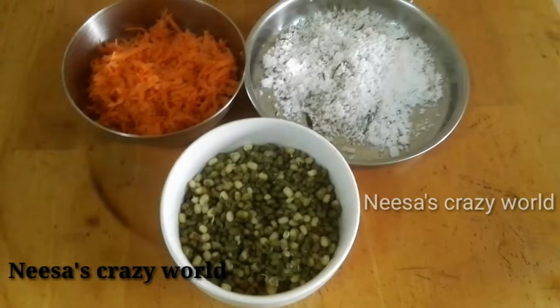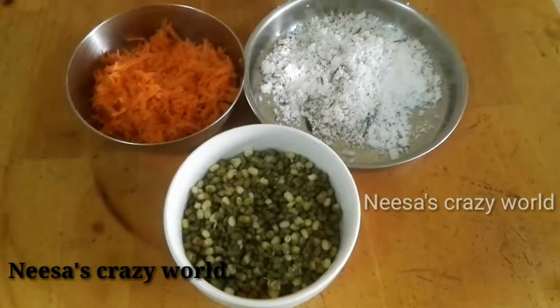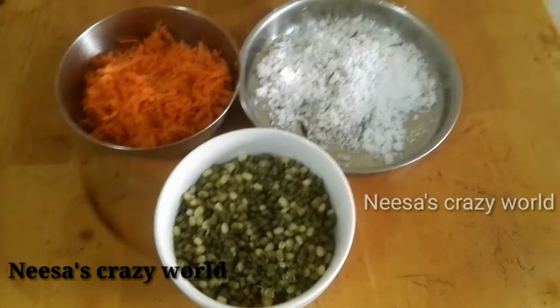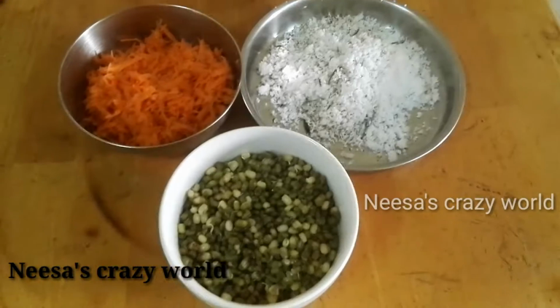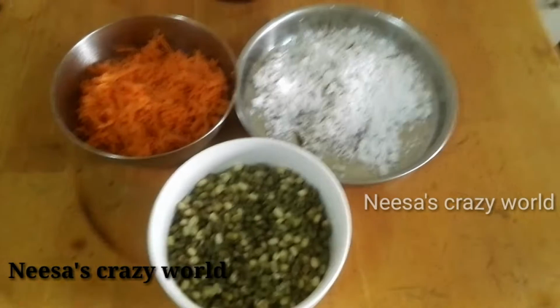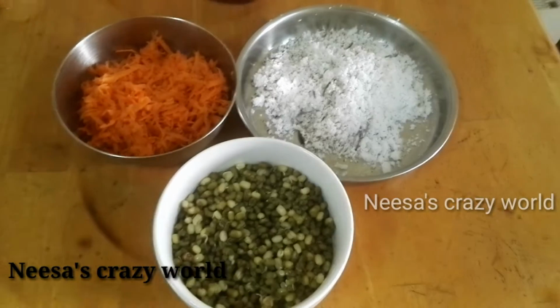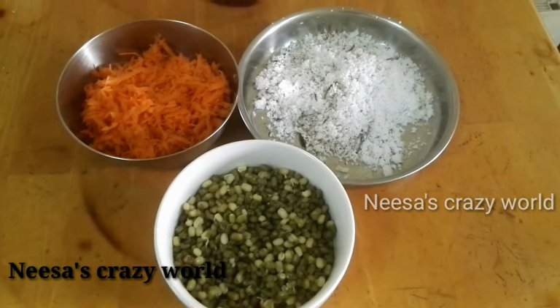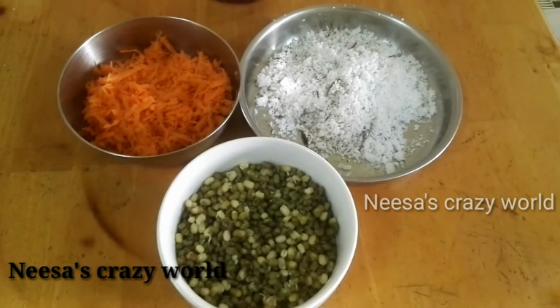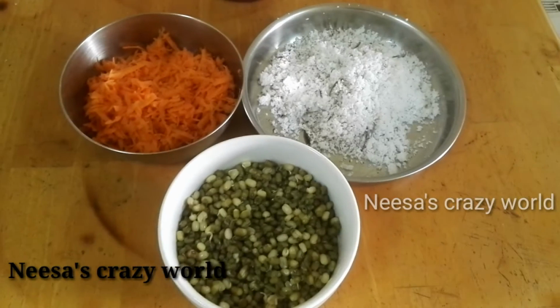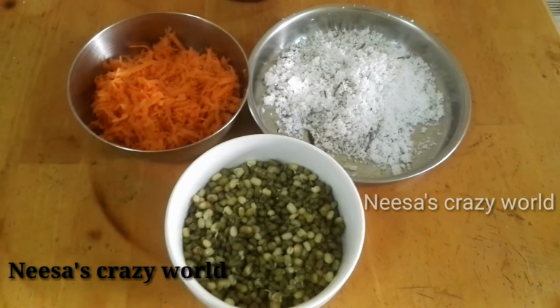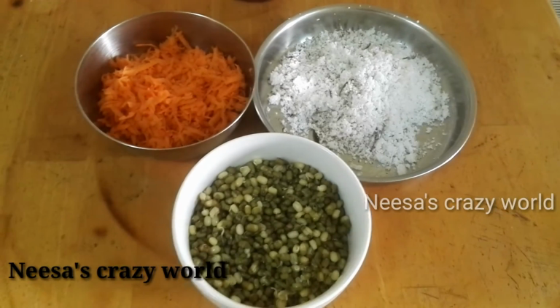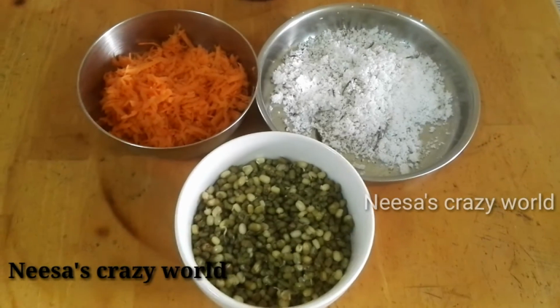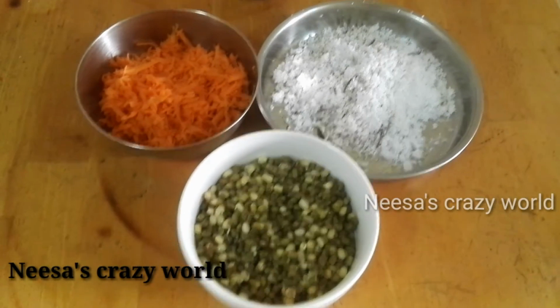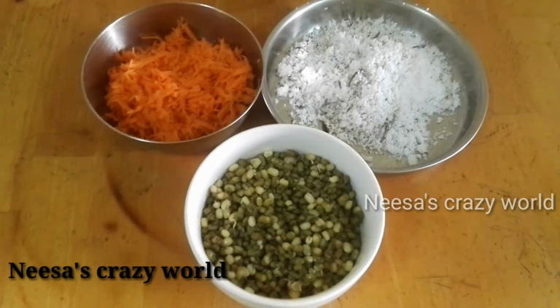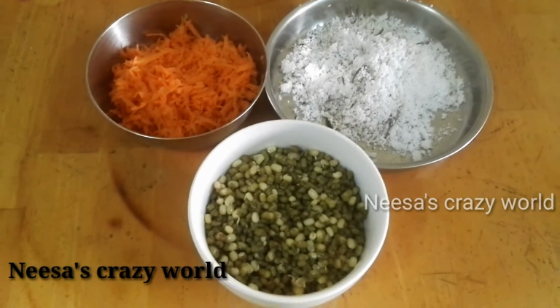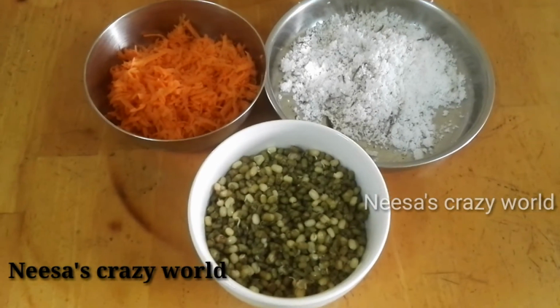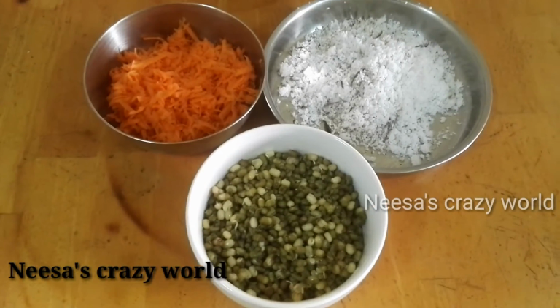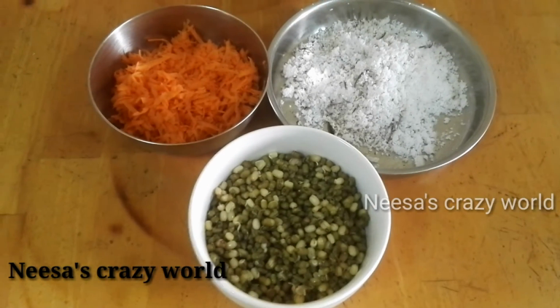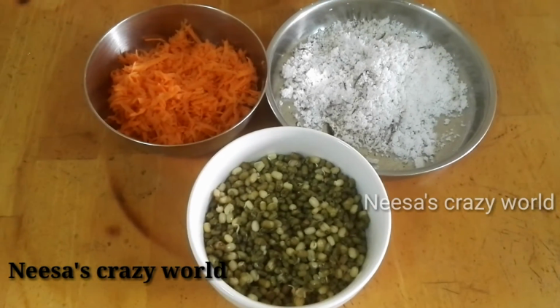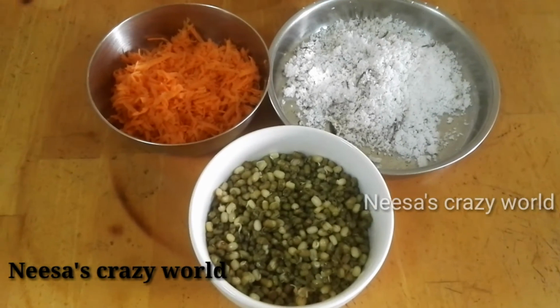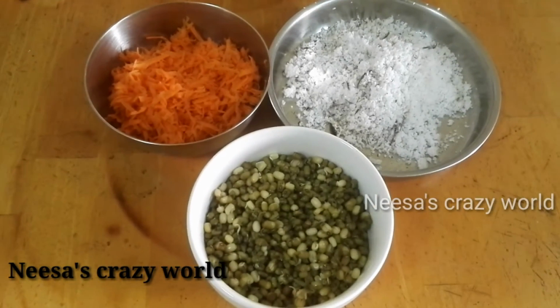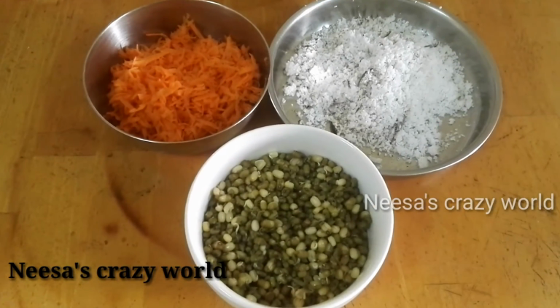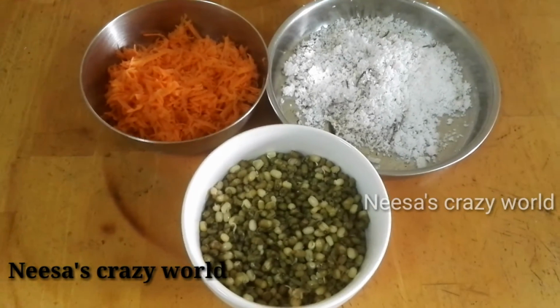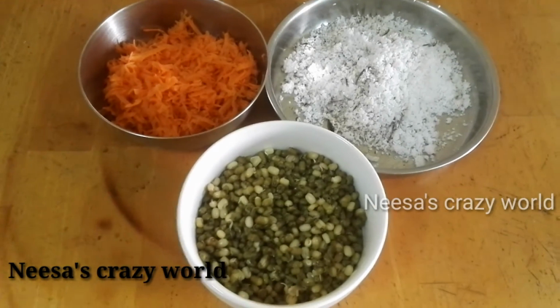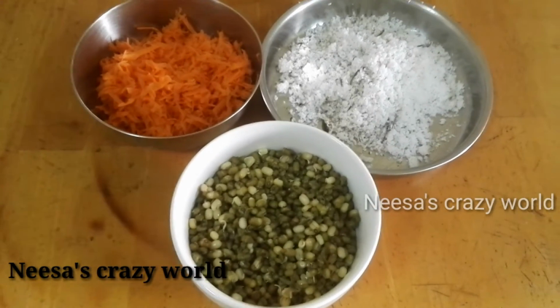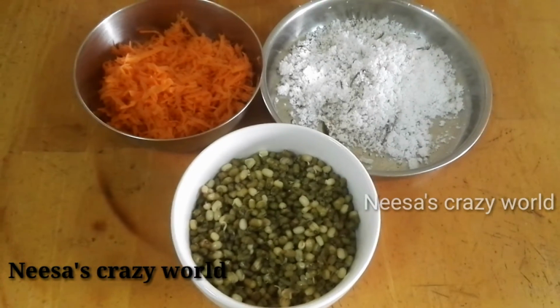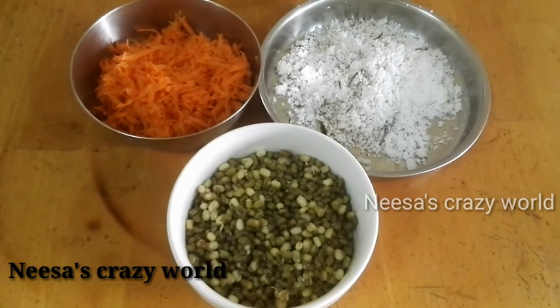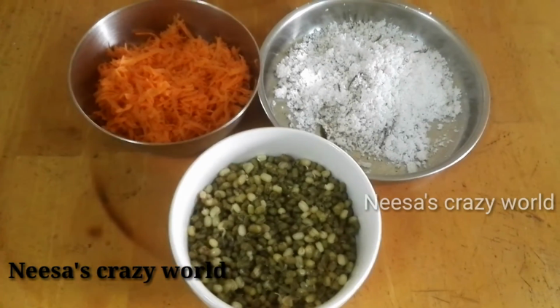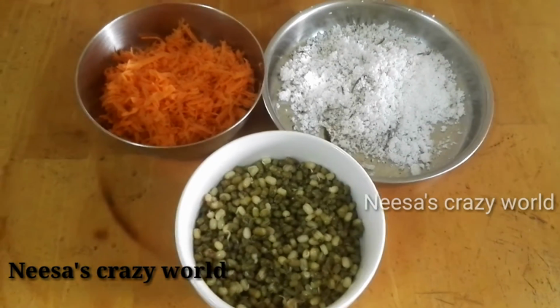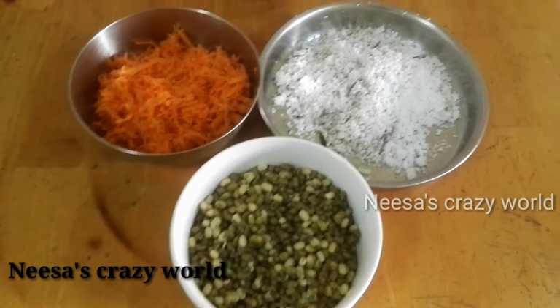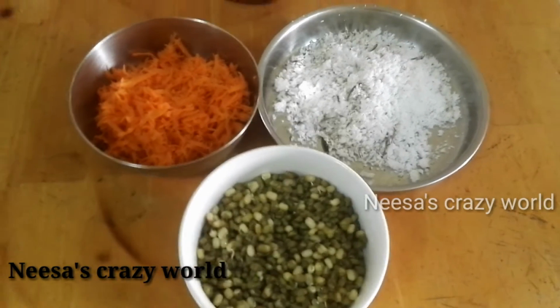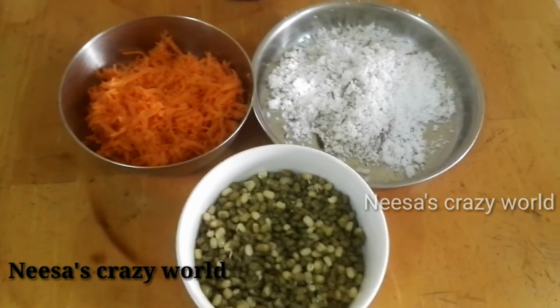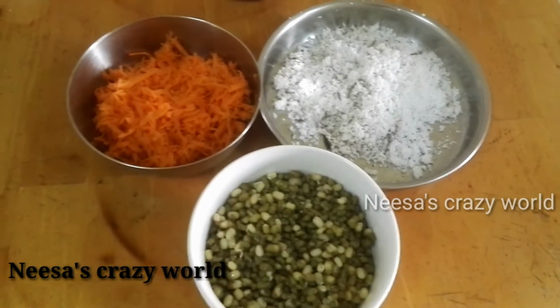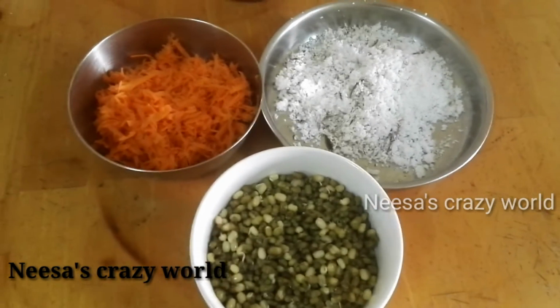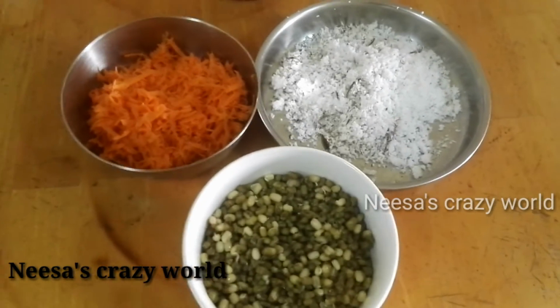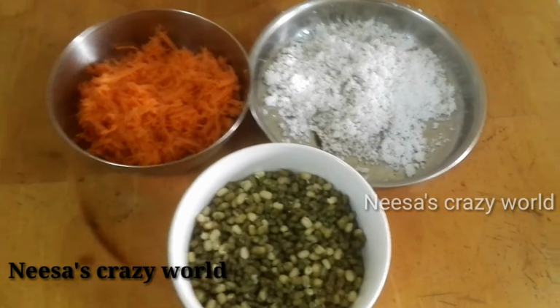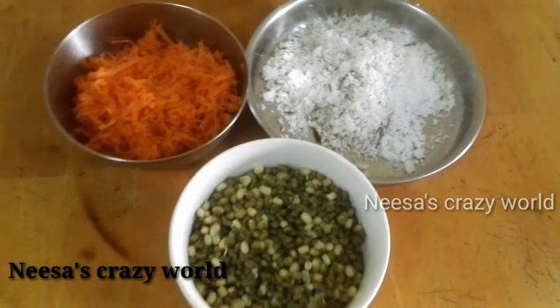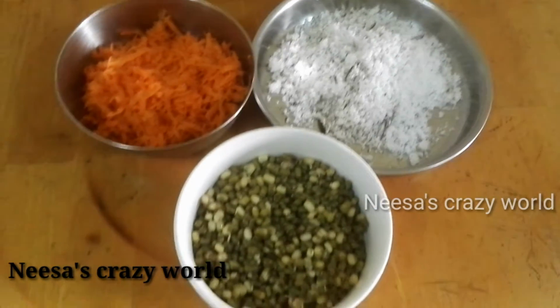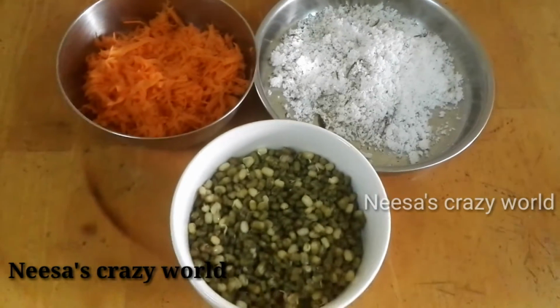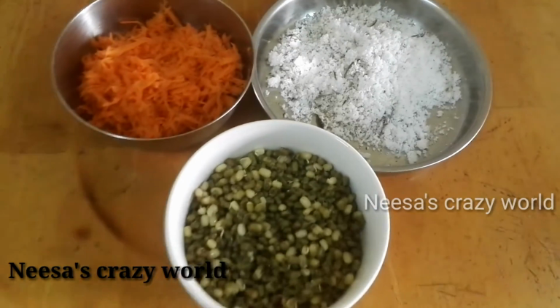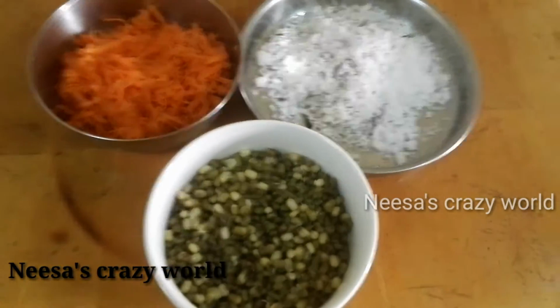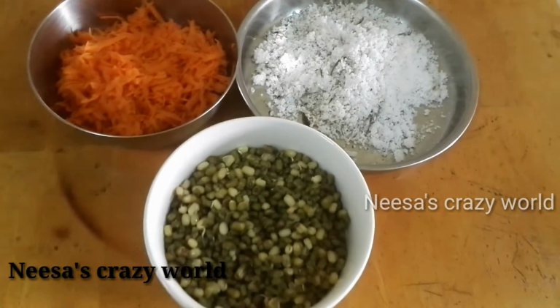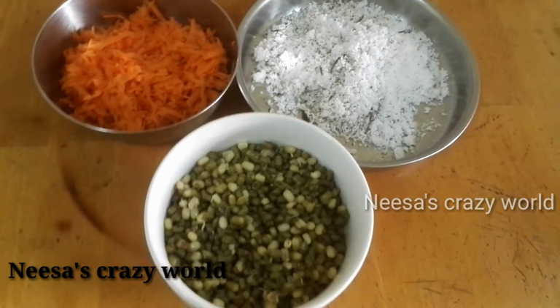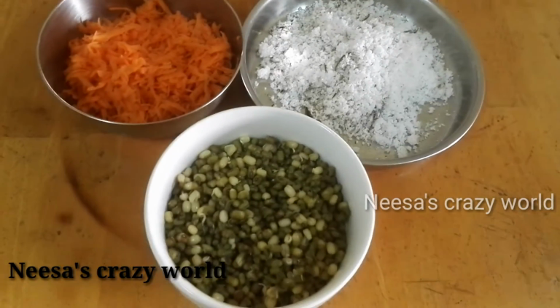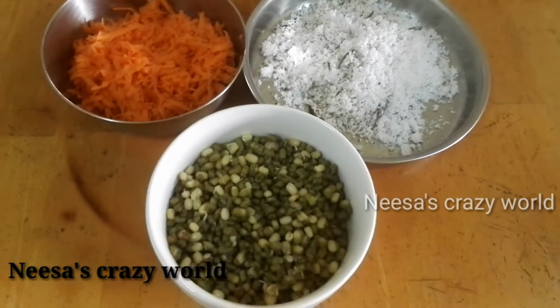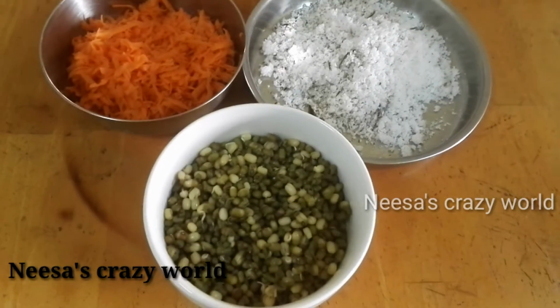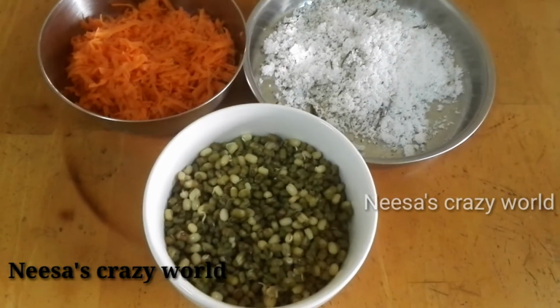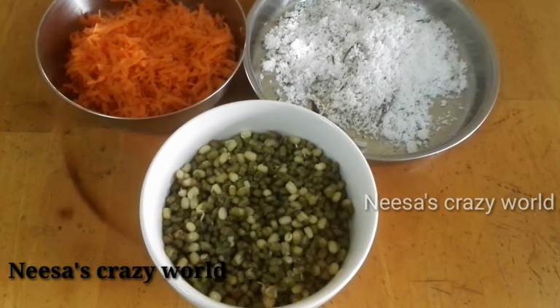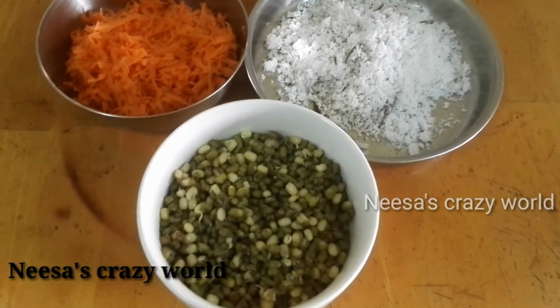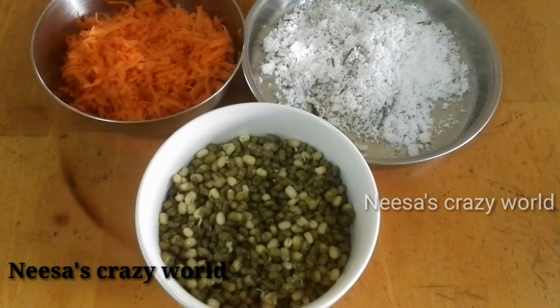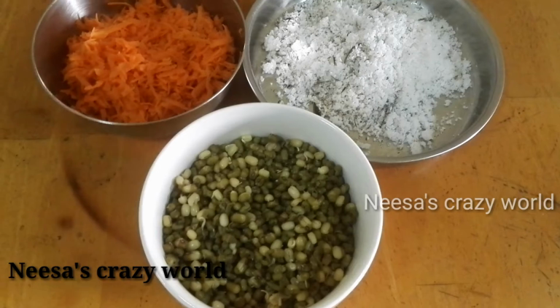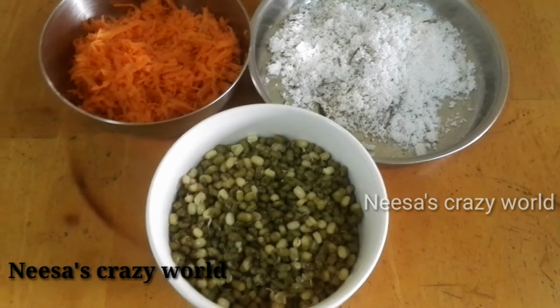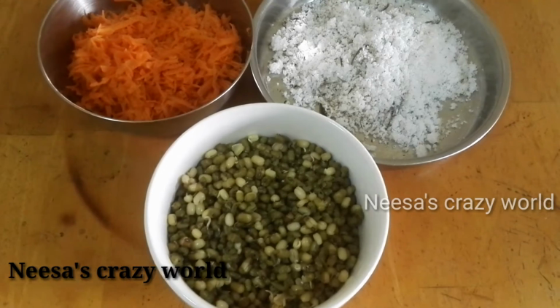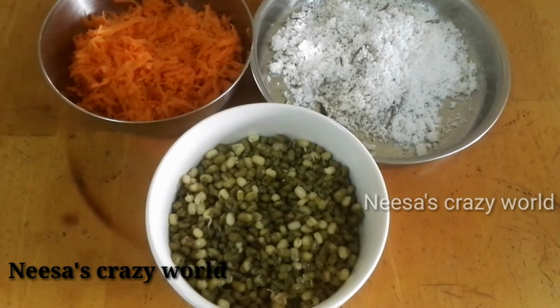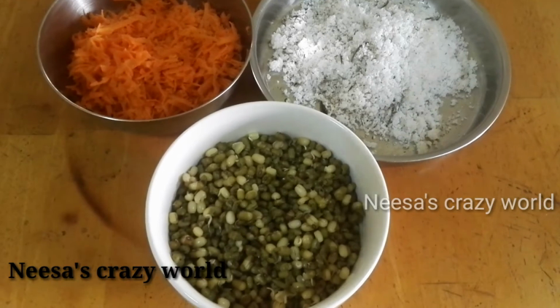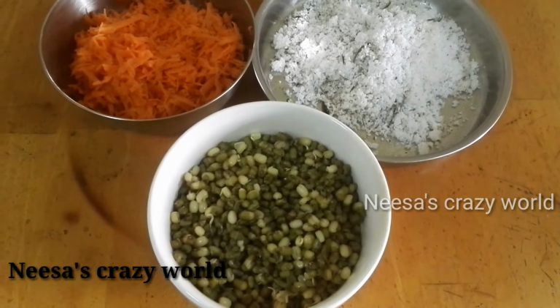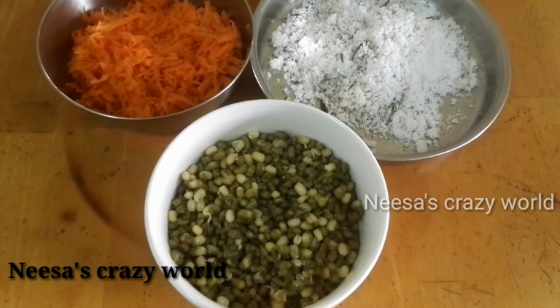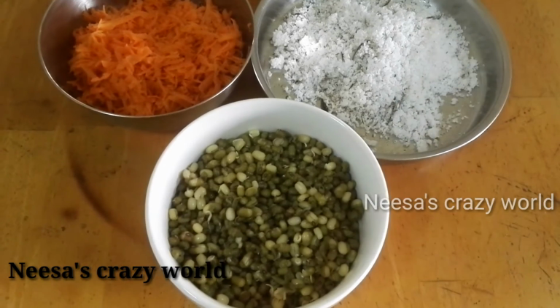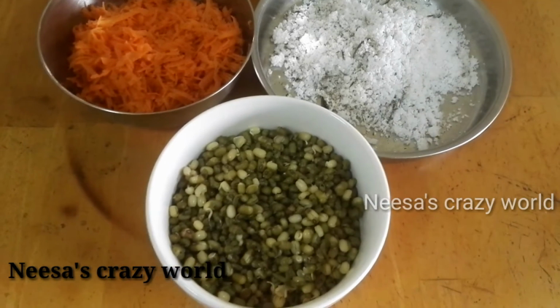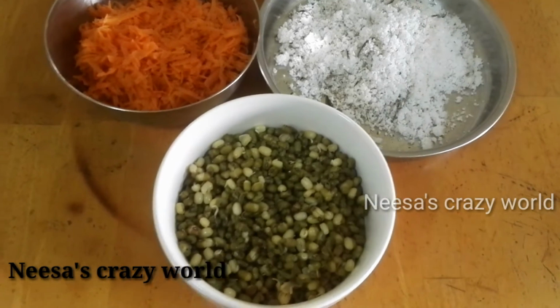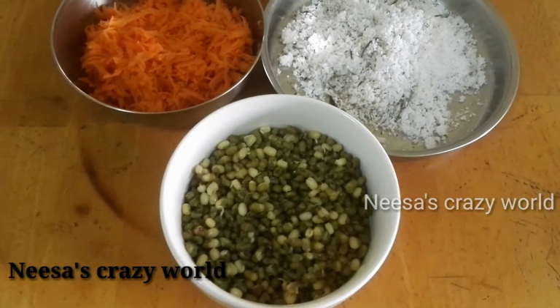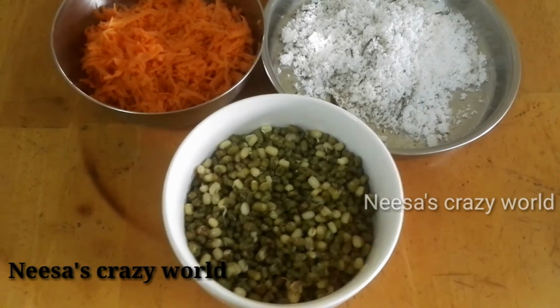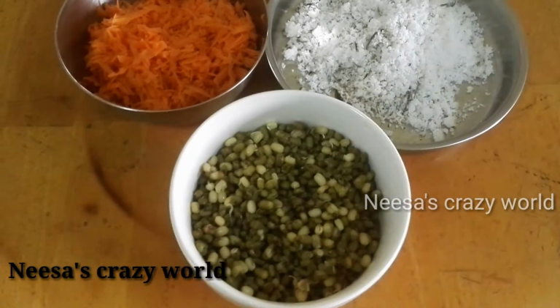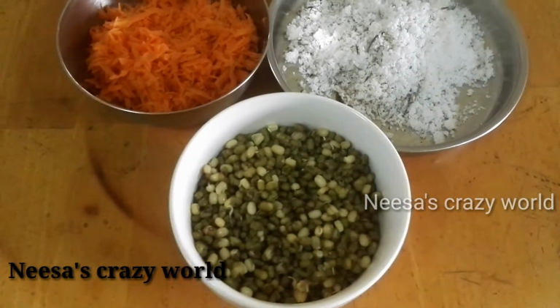Welcome to Nisa's Precious. Today is our video. It is a recipe for the first time.